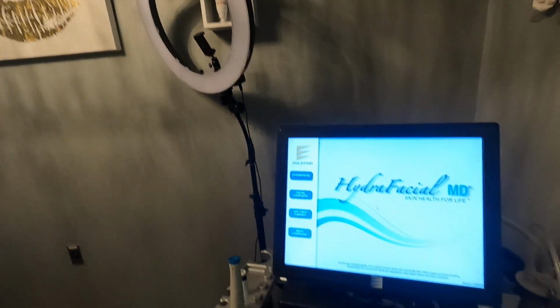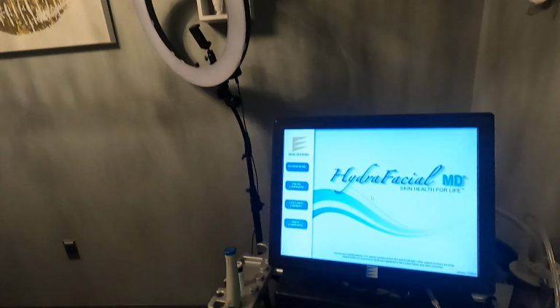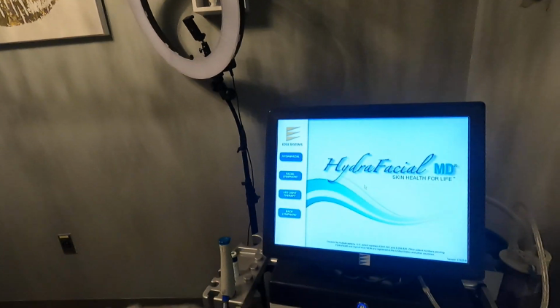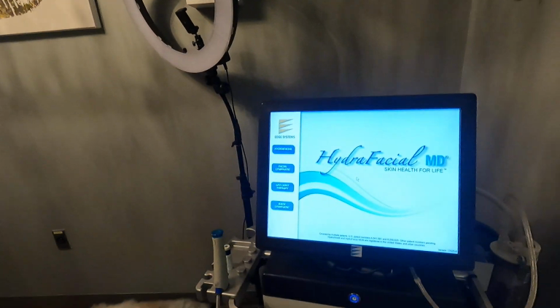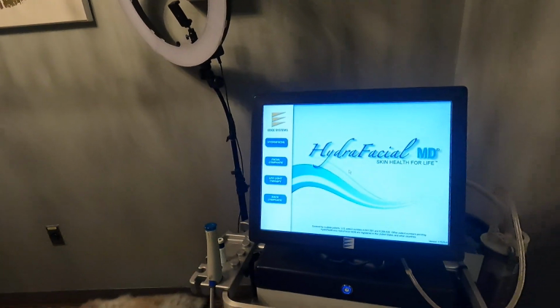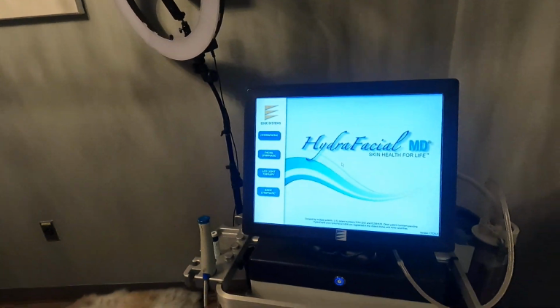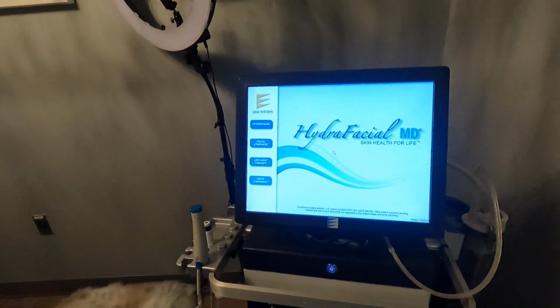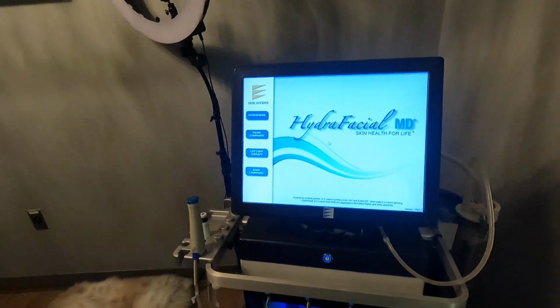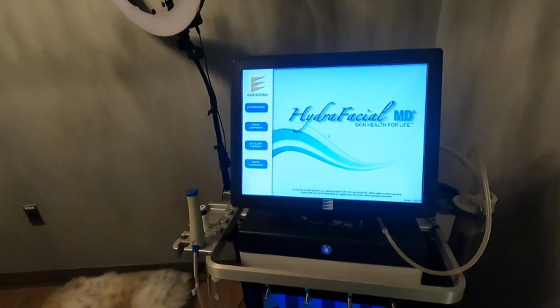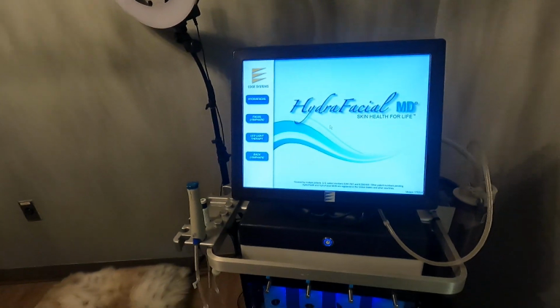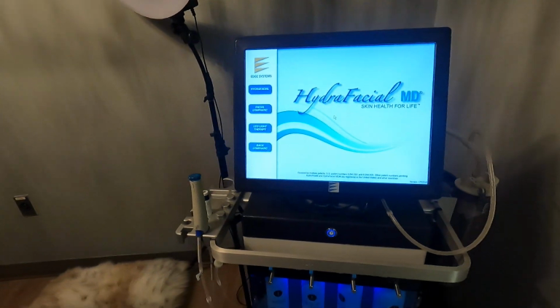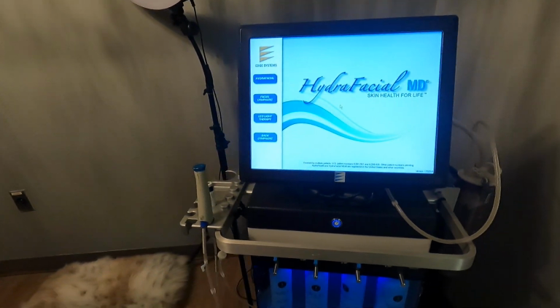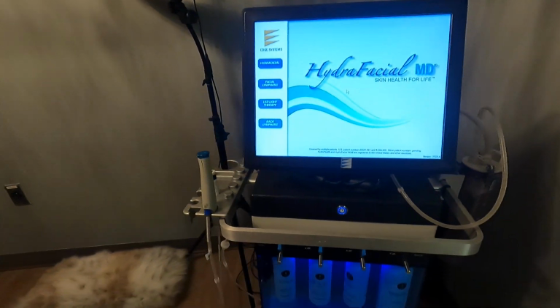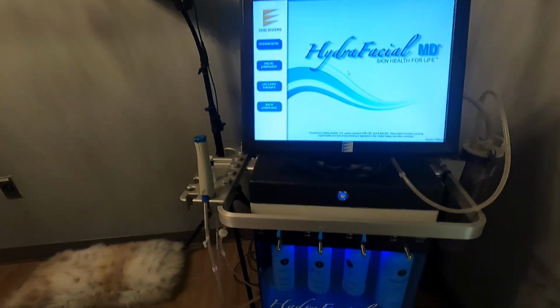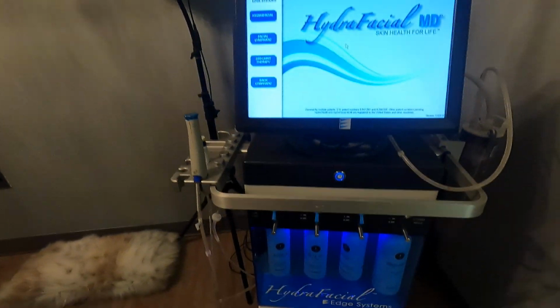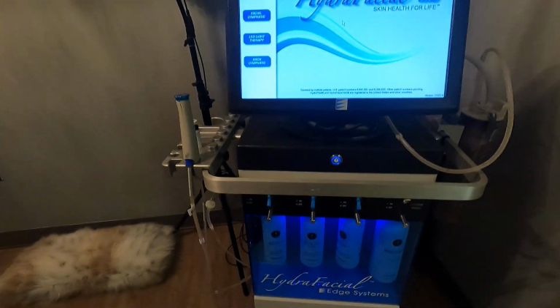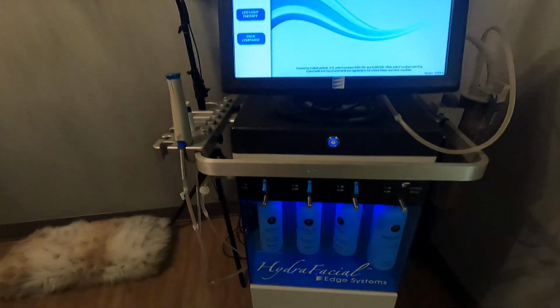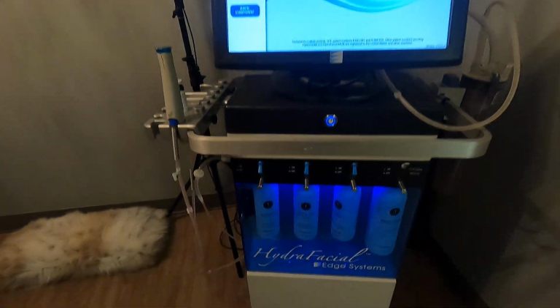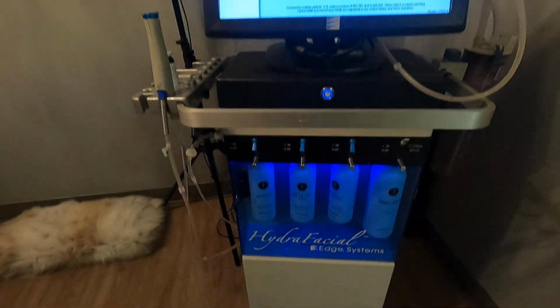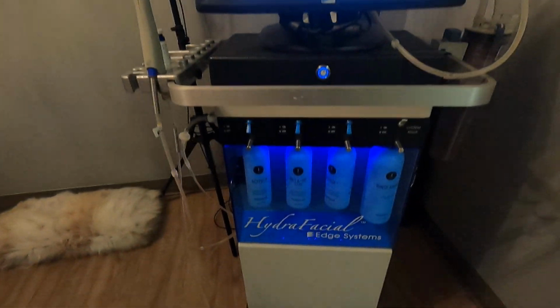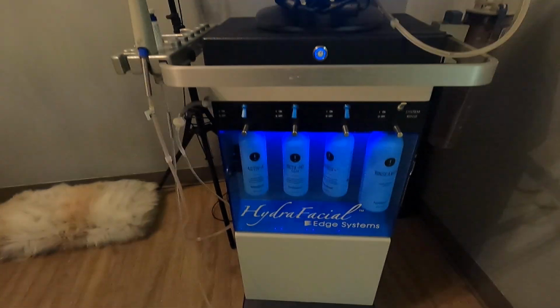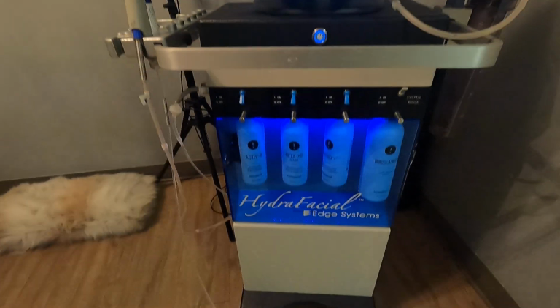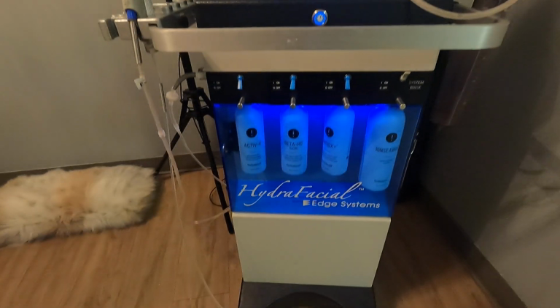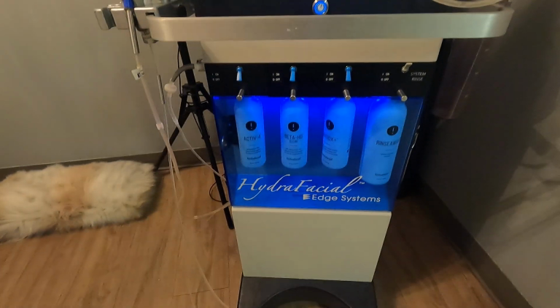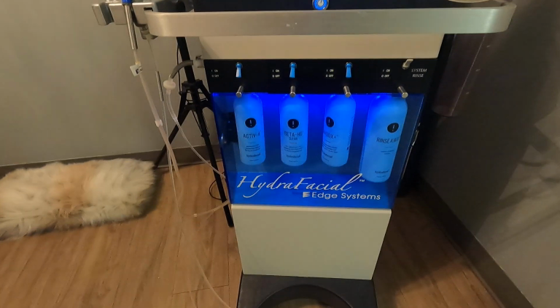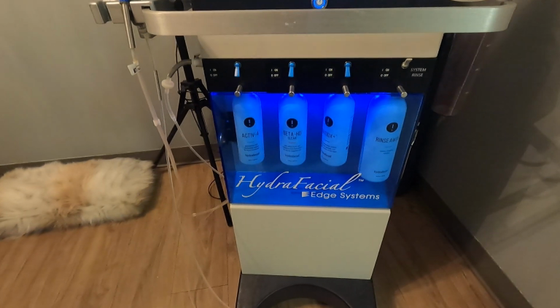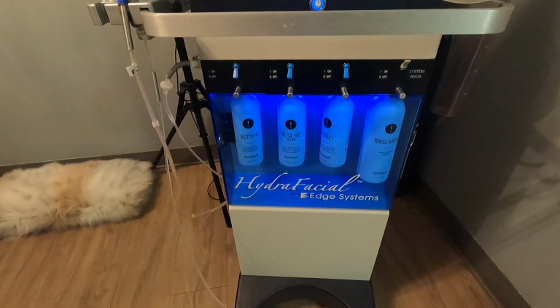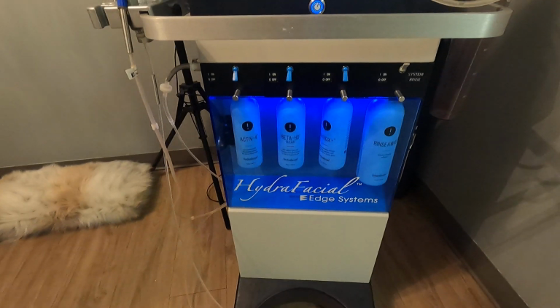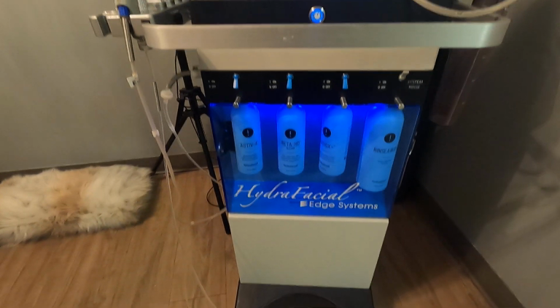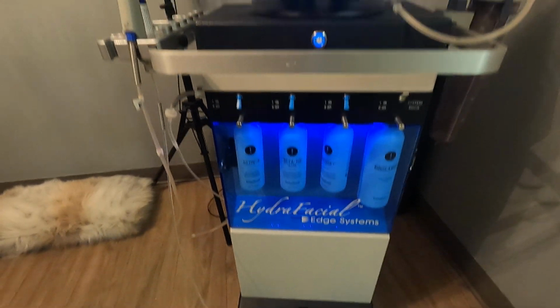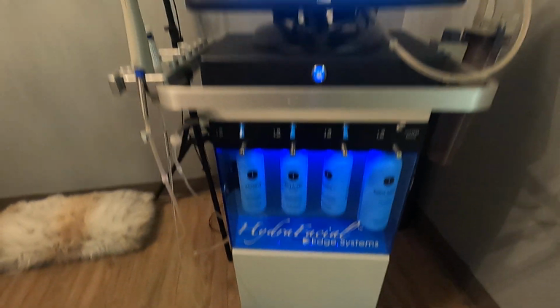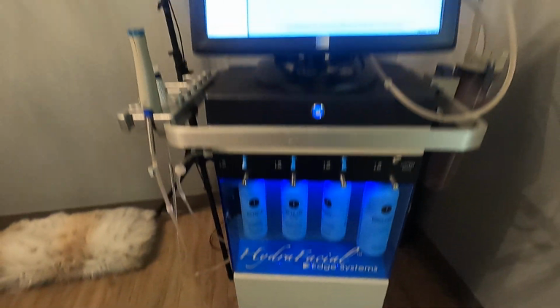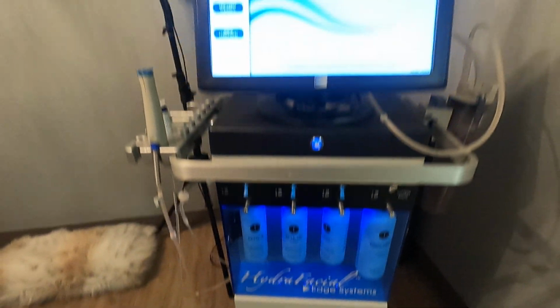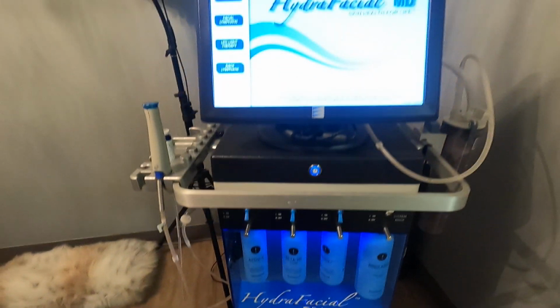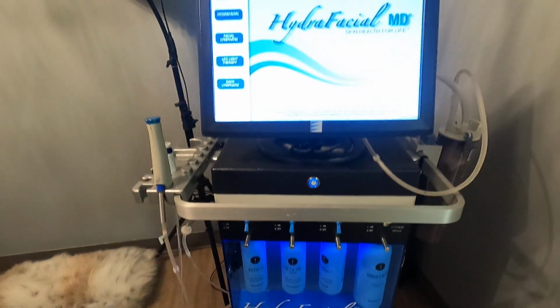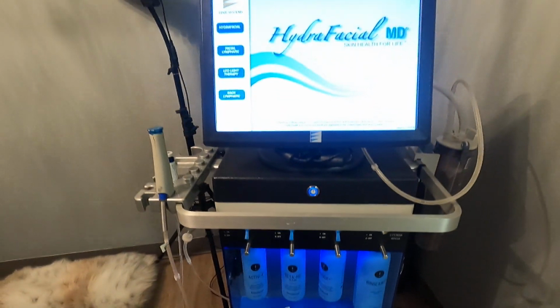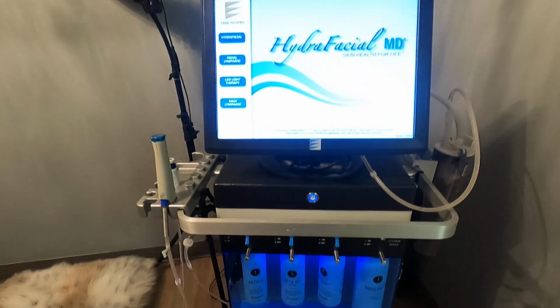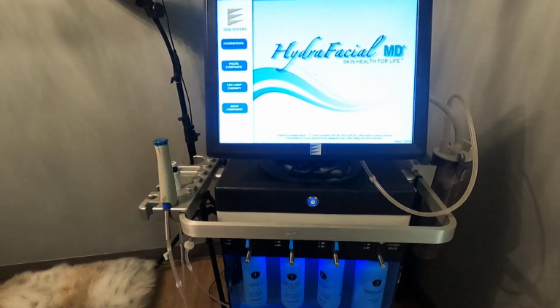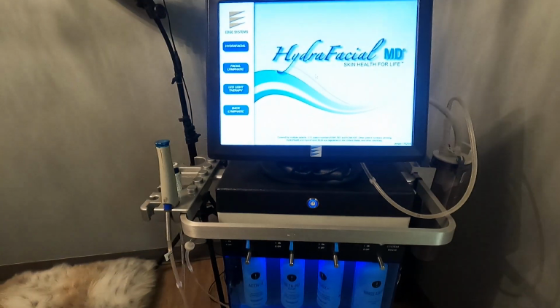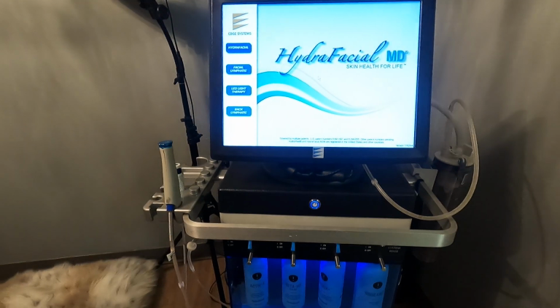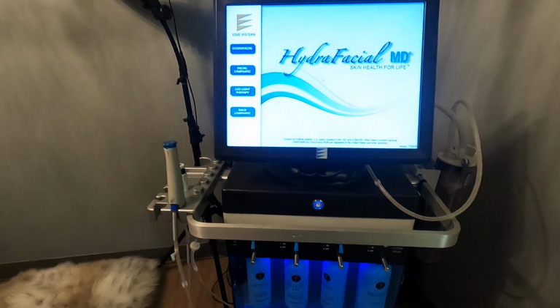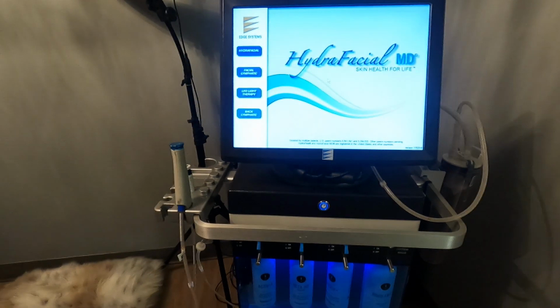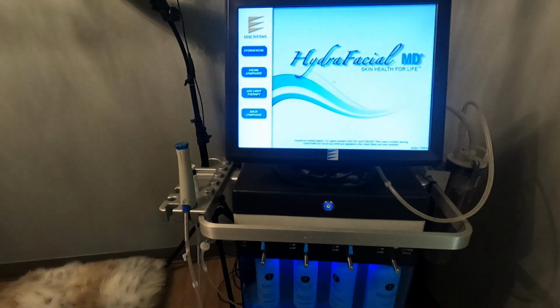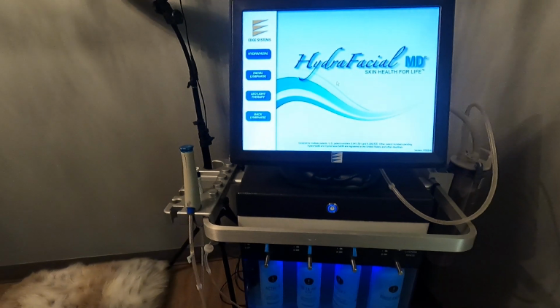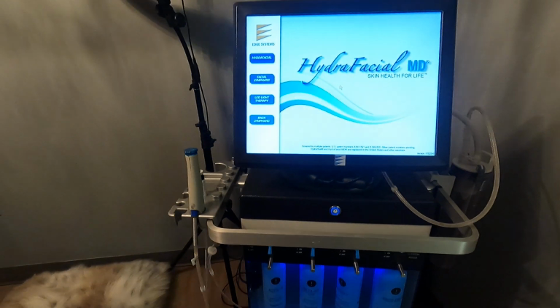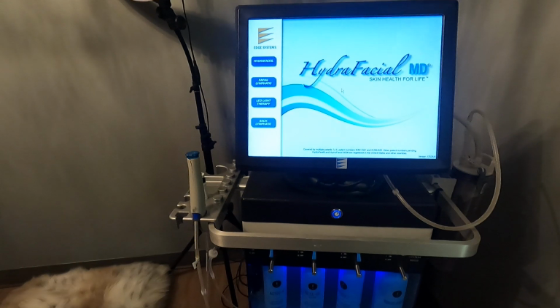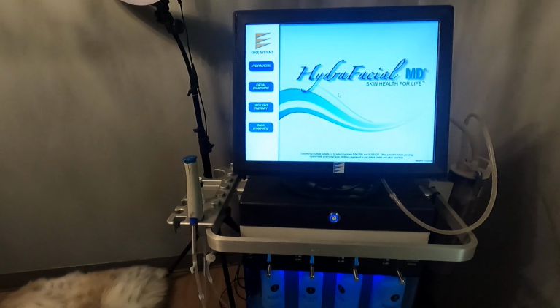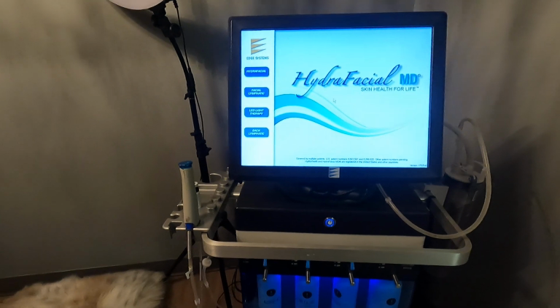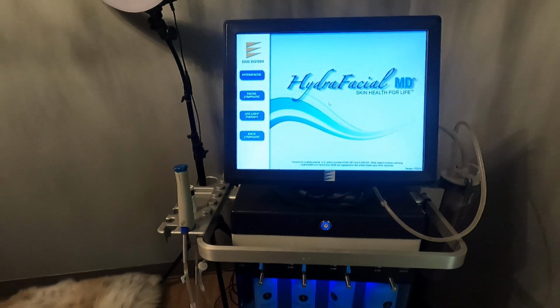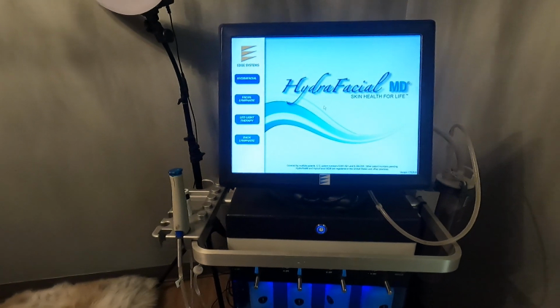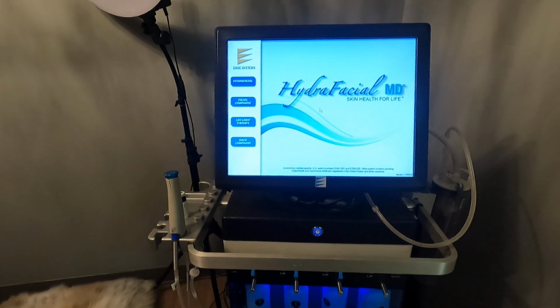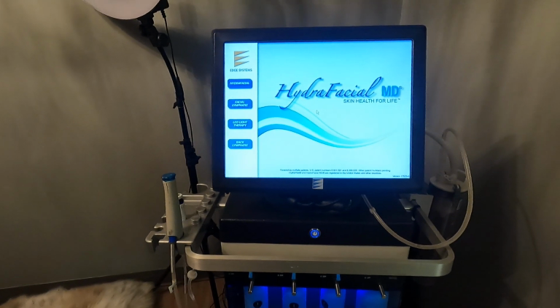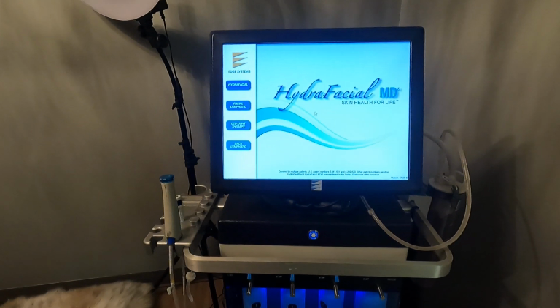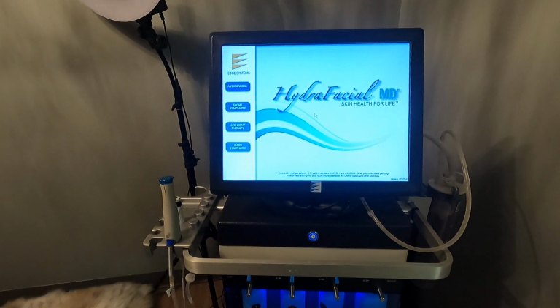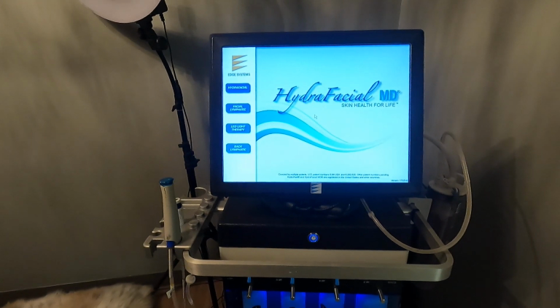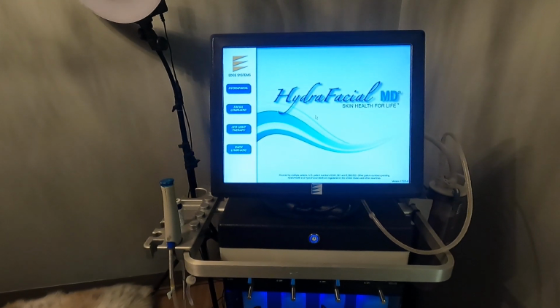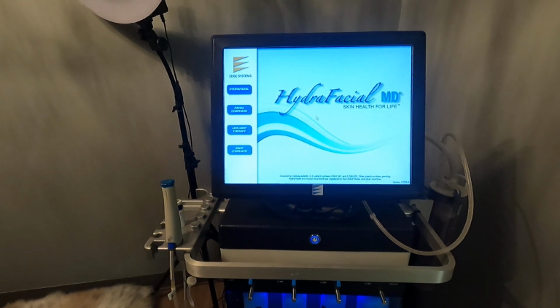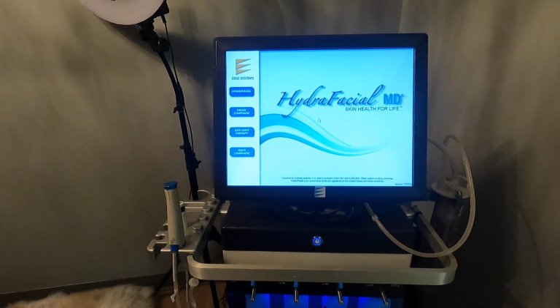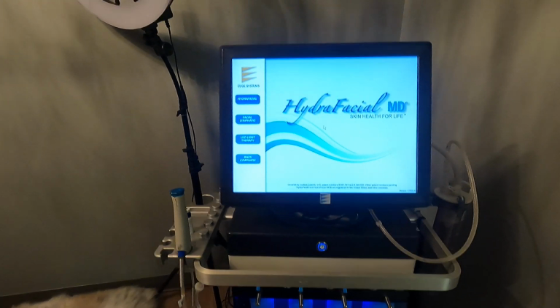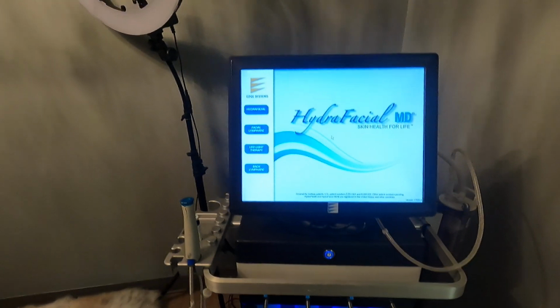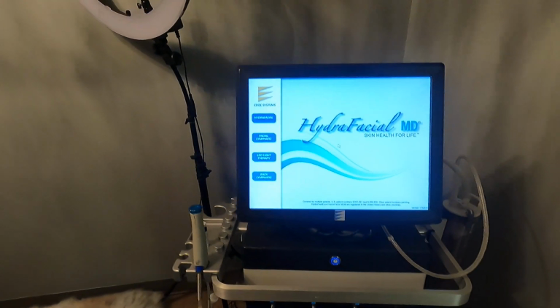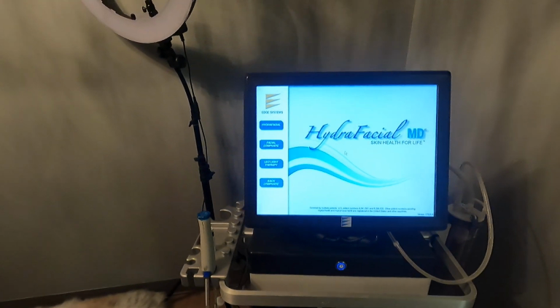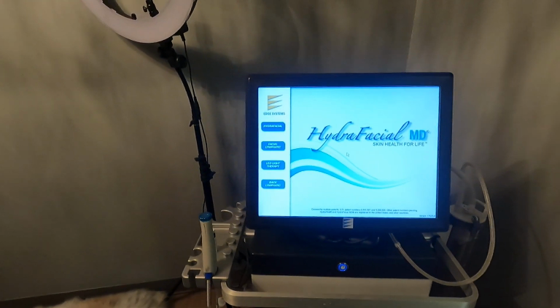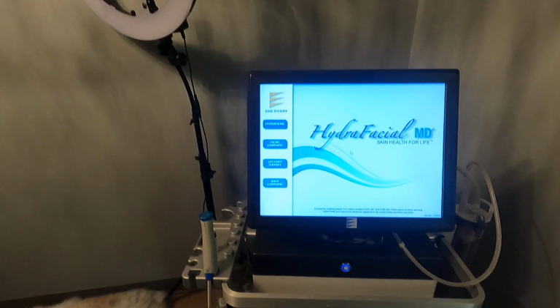These are really popular skin rejuvenation systems. They came out in about 2006-2007.